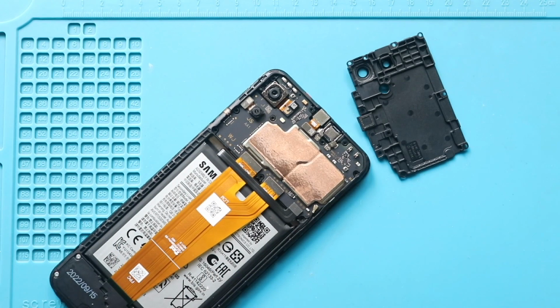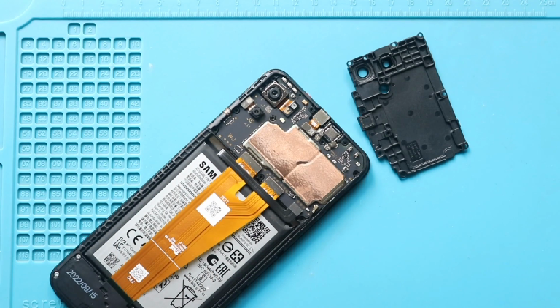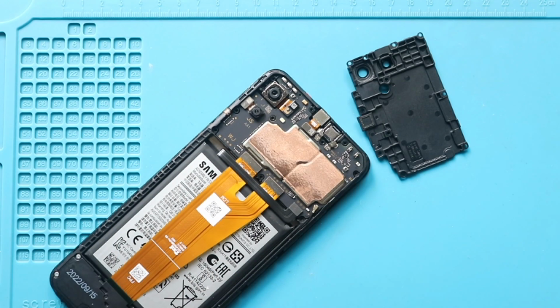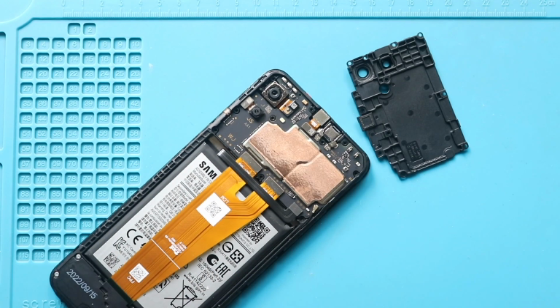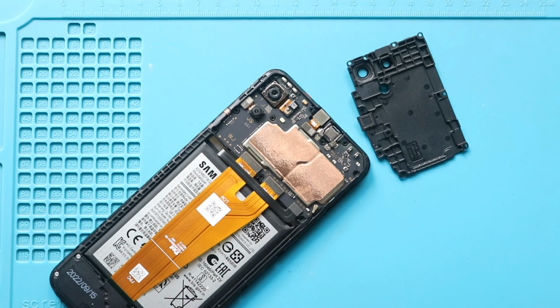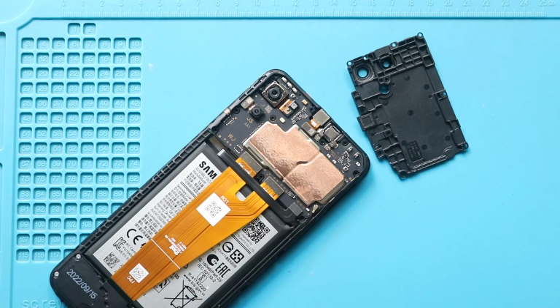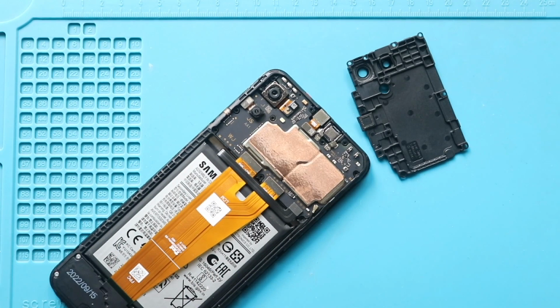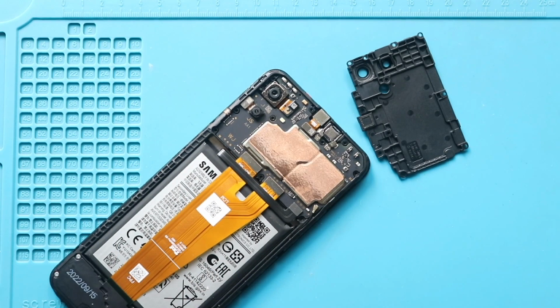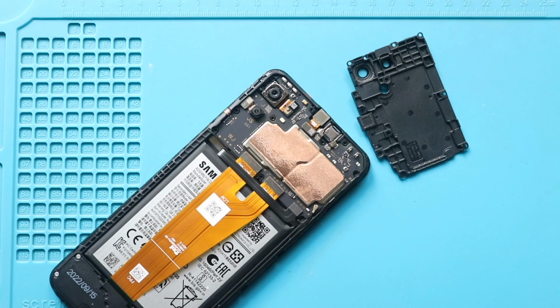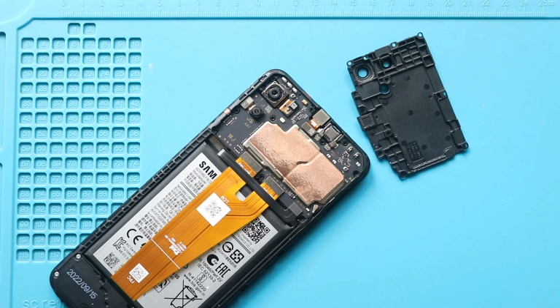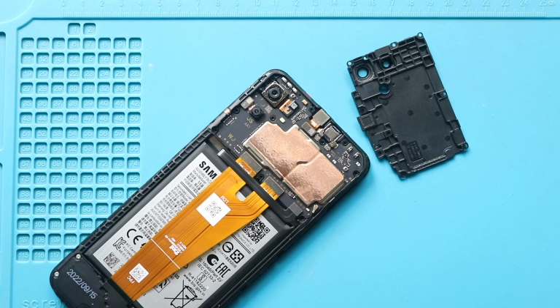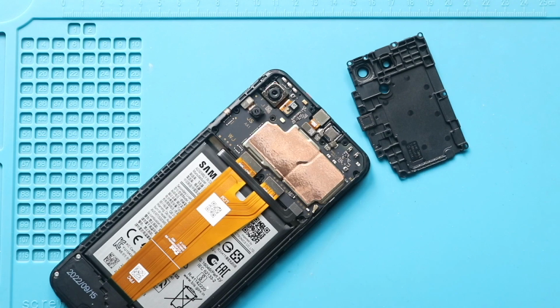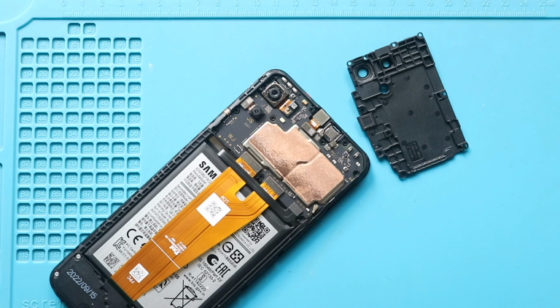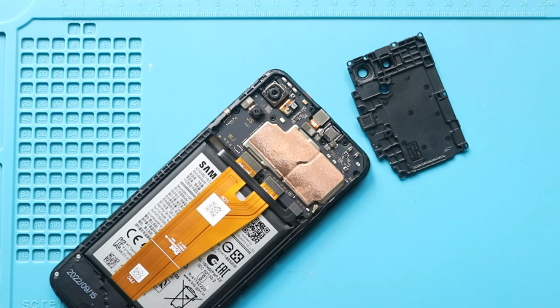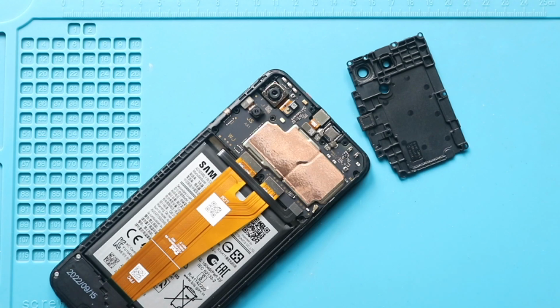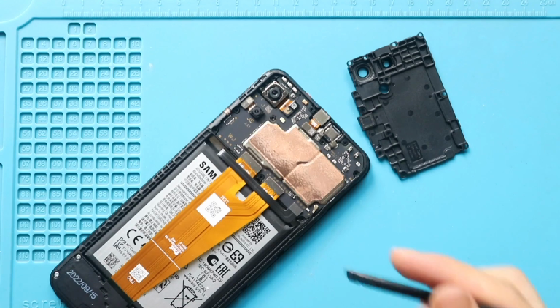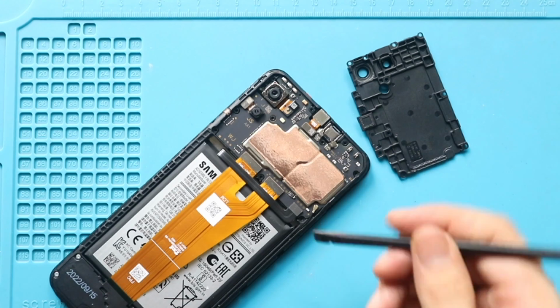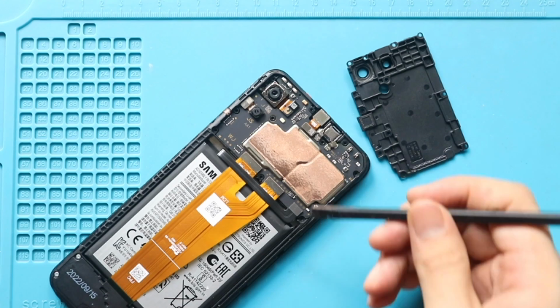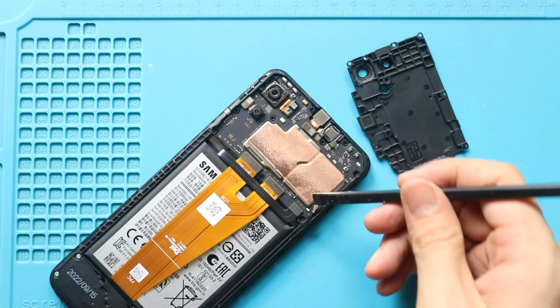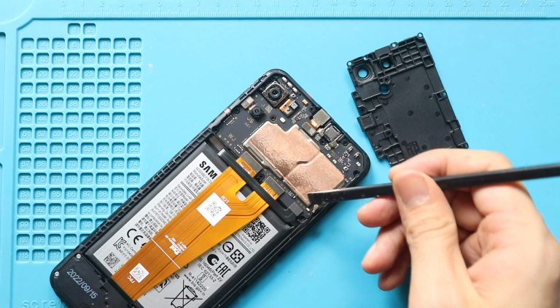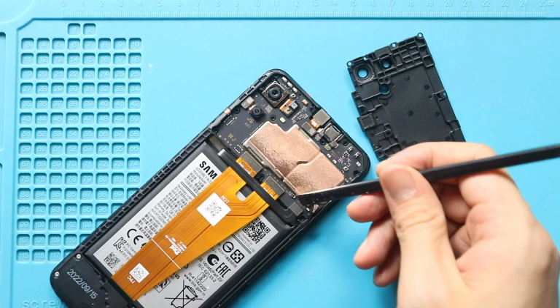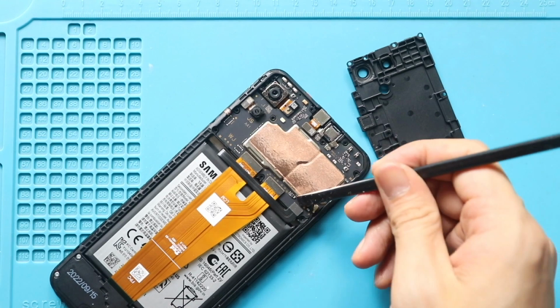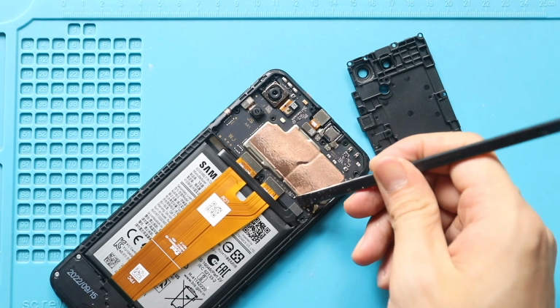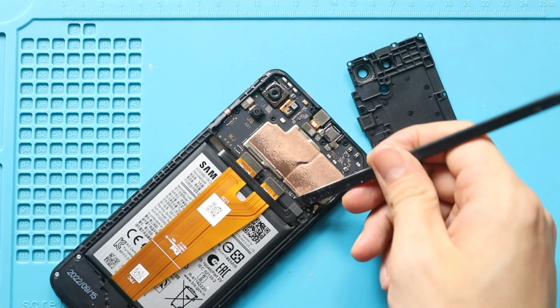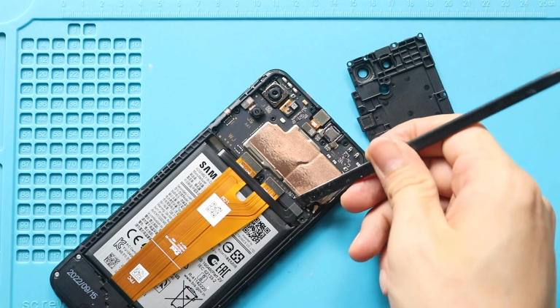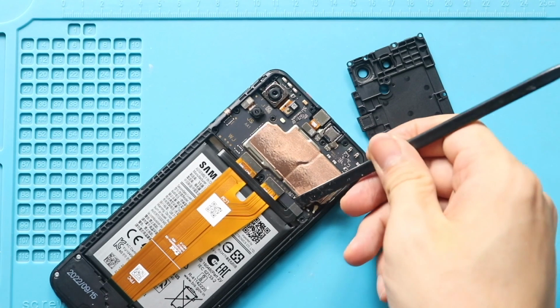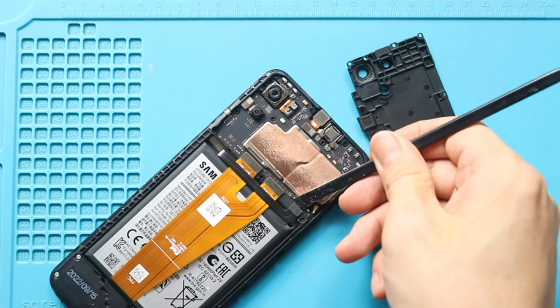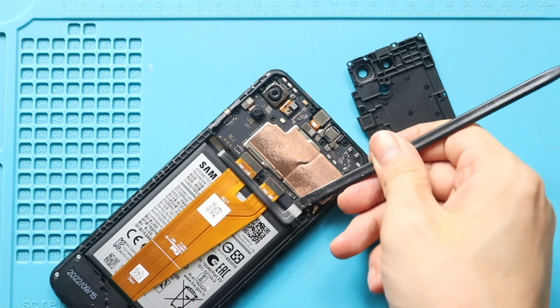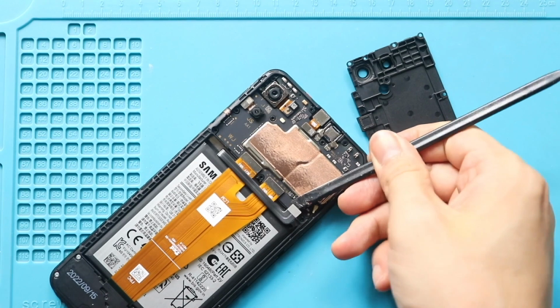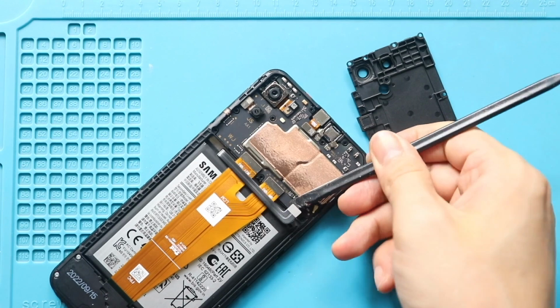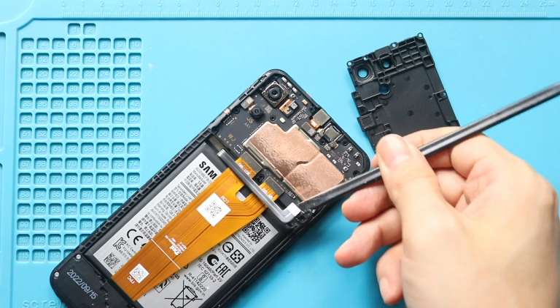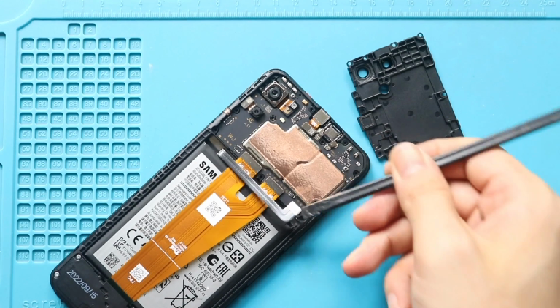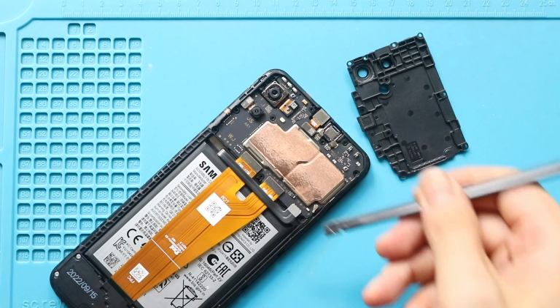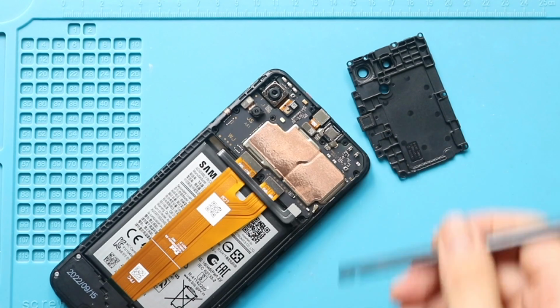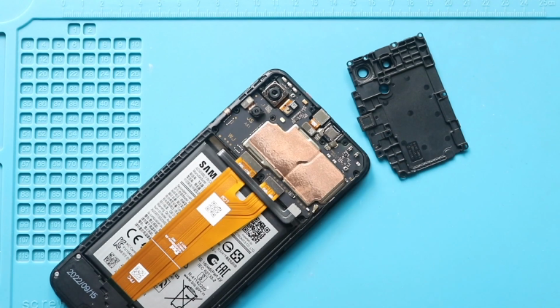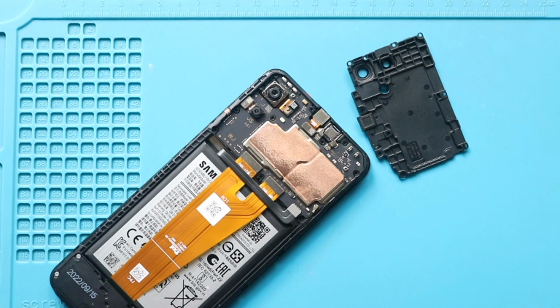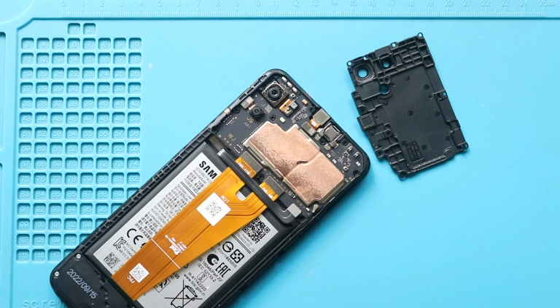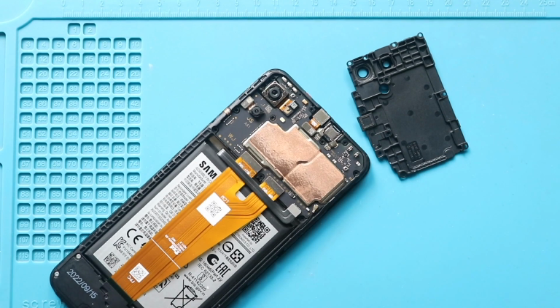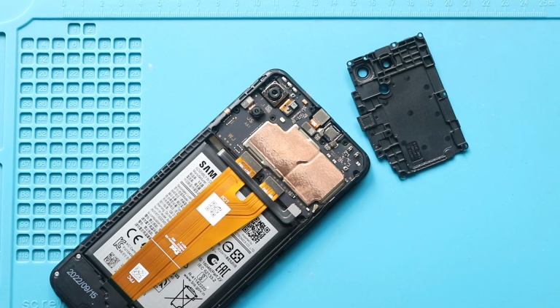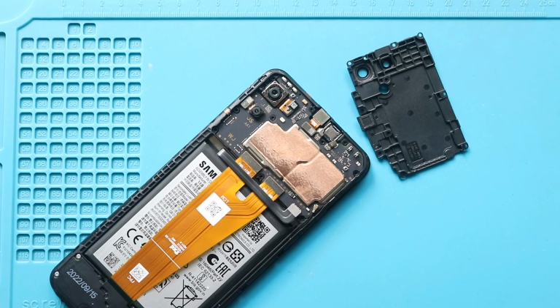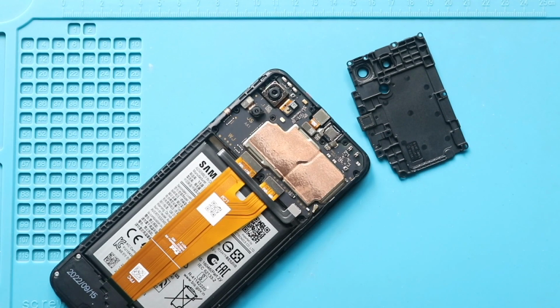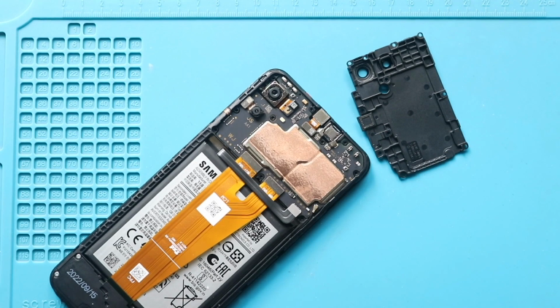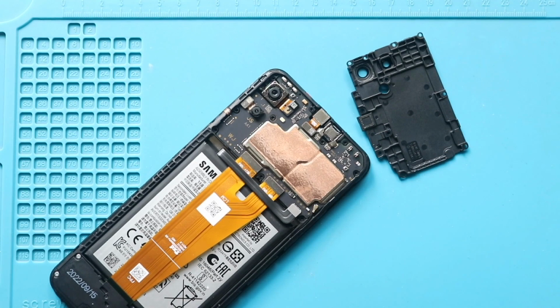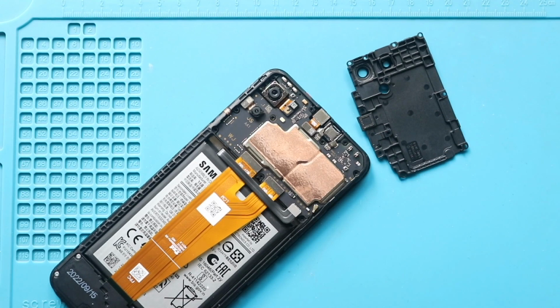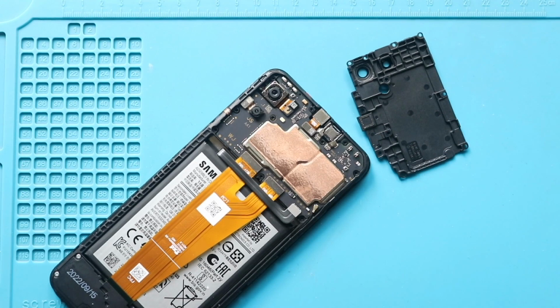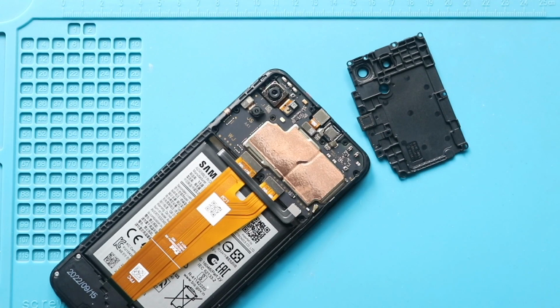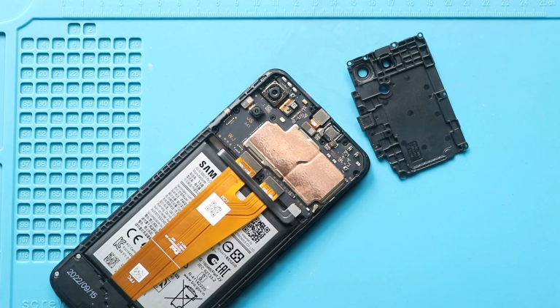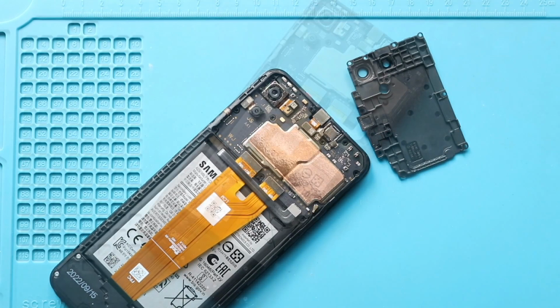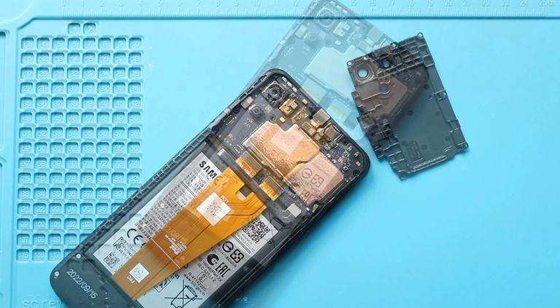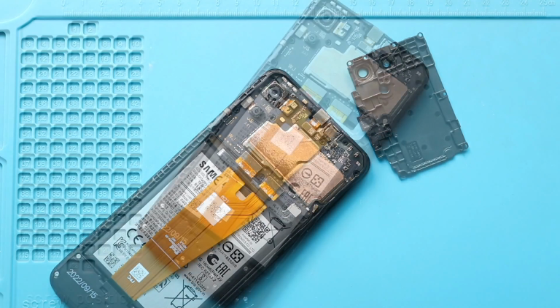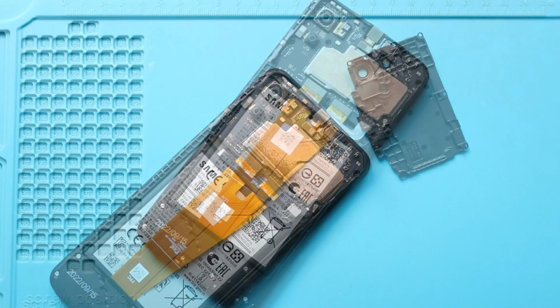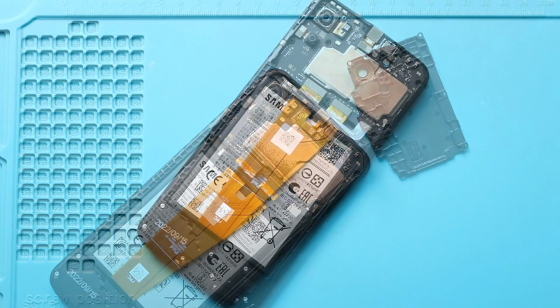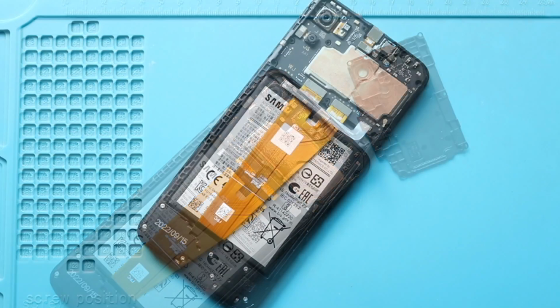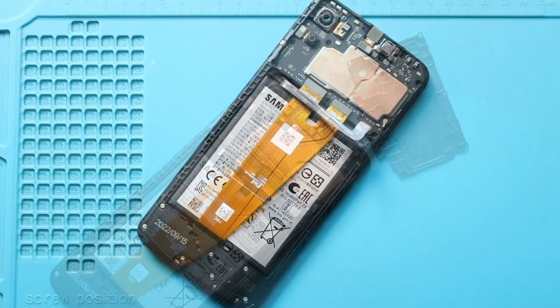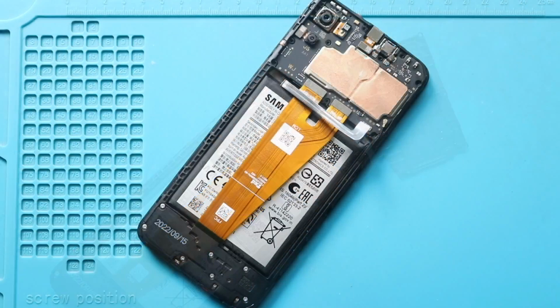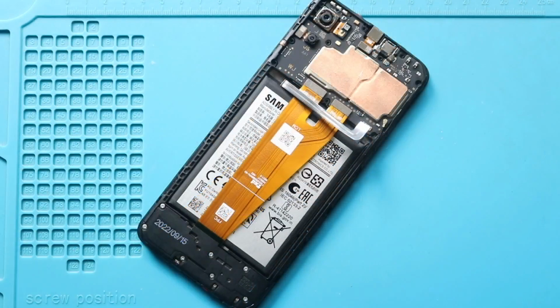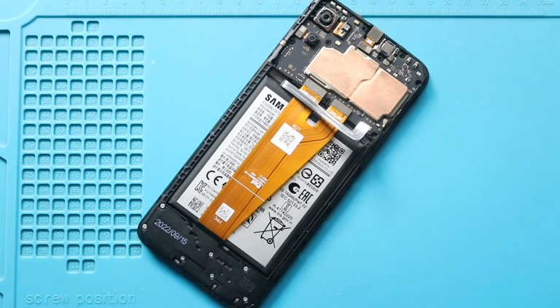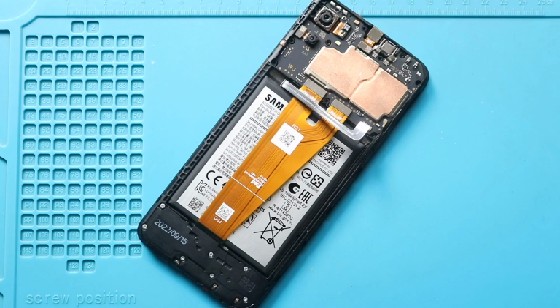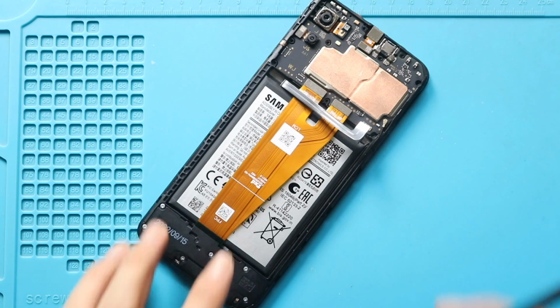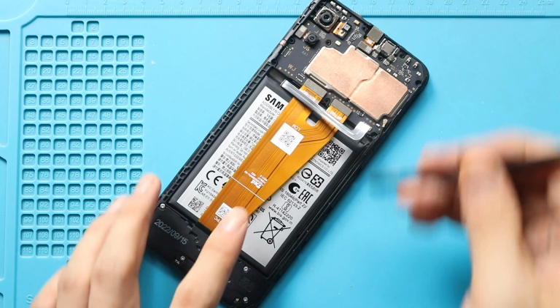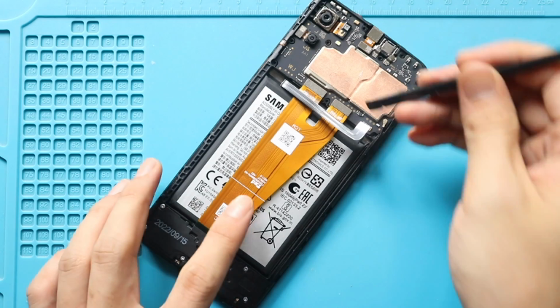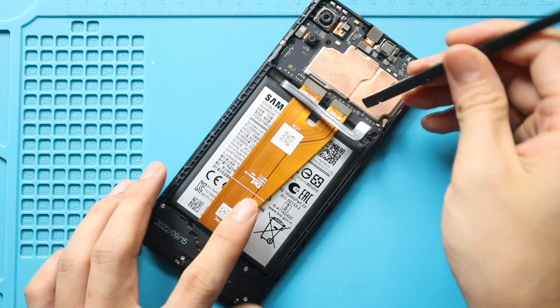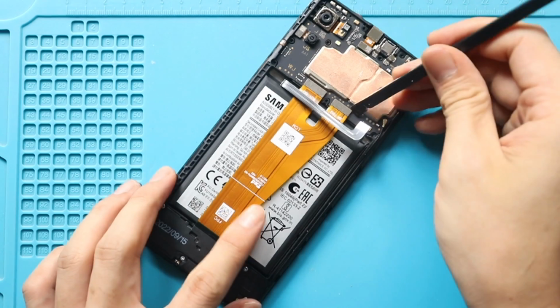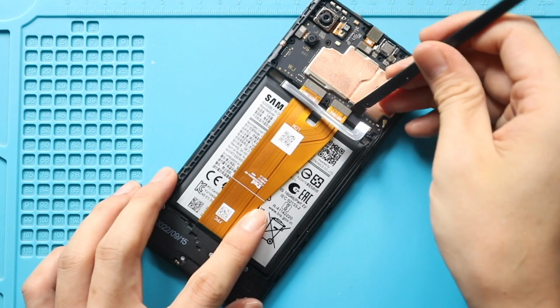Next, disconnect the battery plug. Then disconnect the main LCD plug from the logic board.